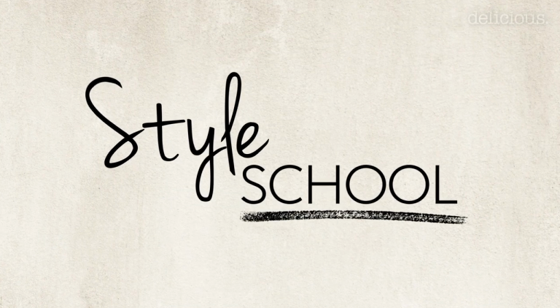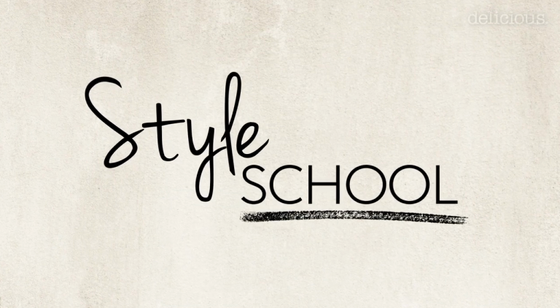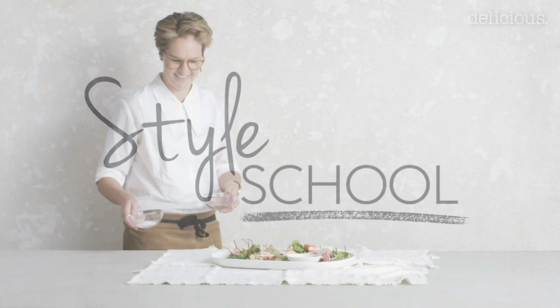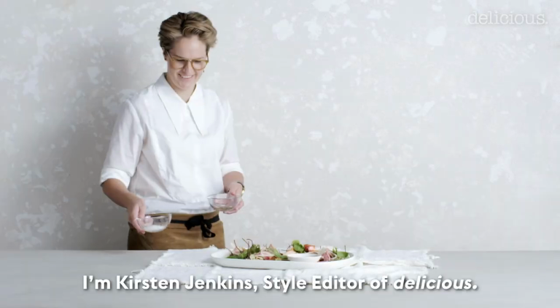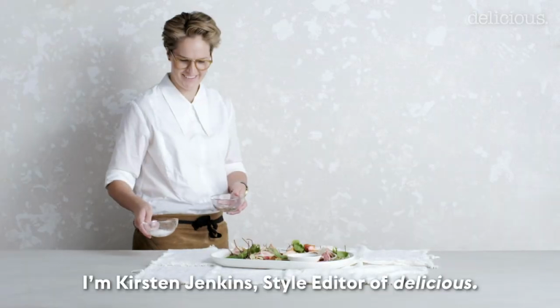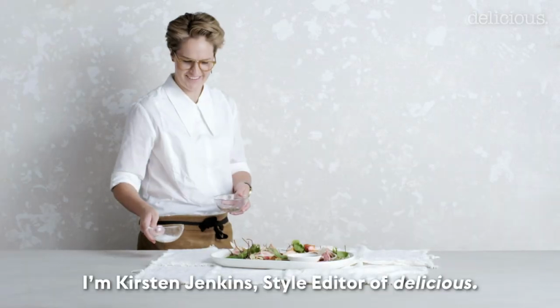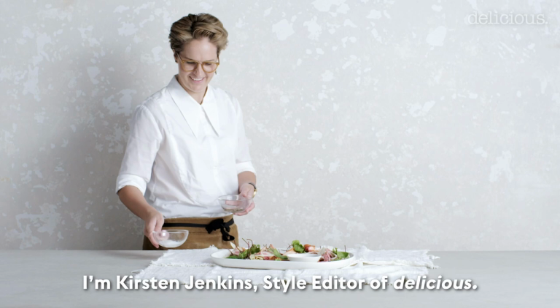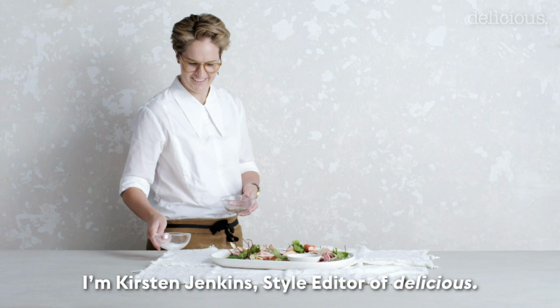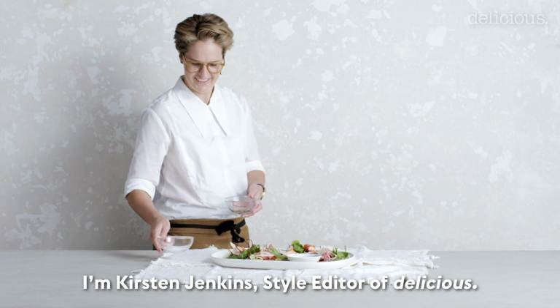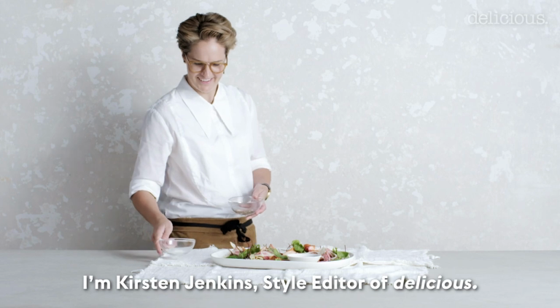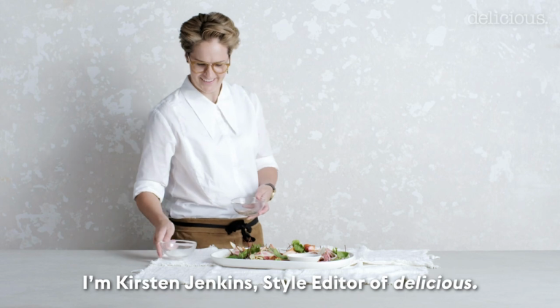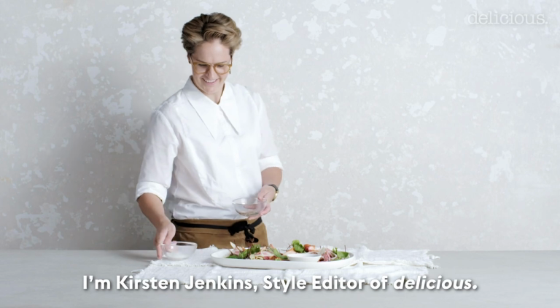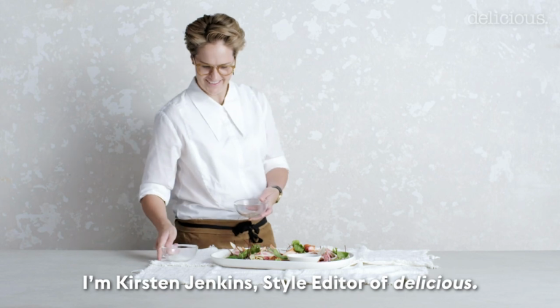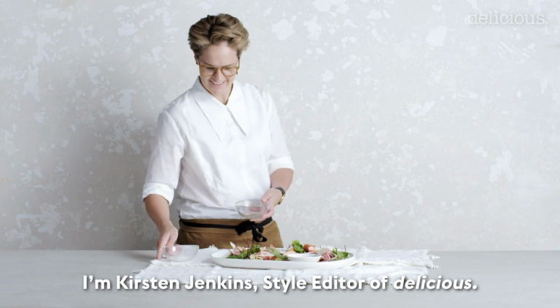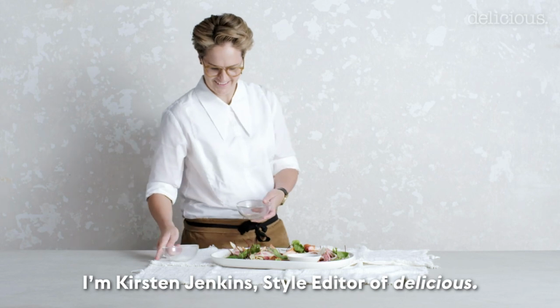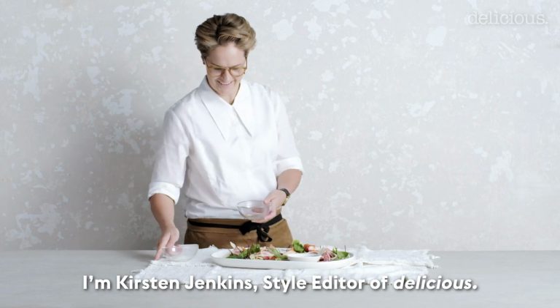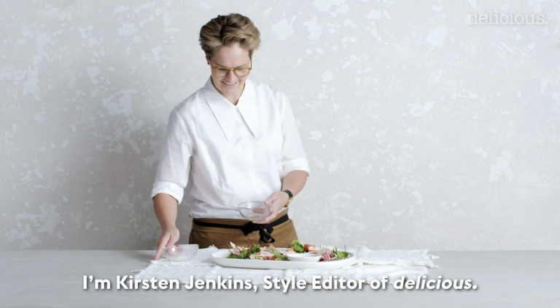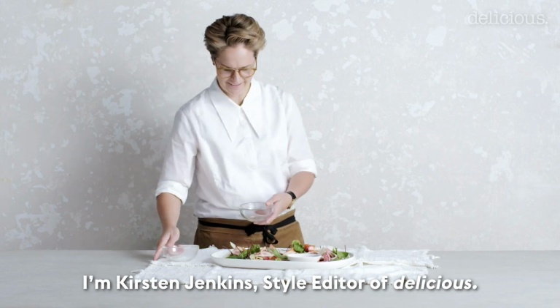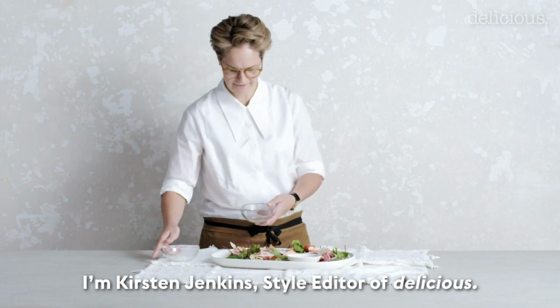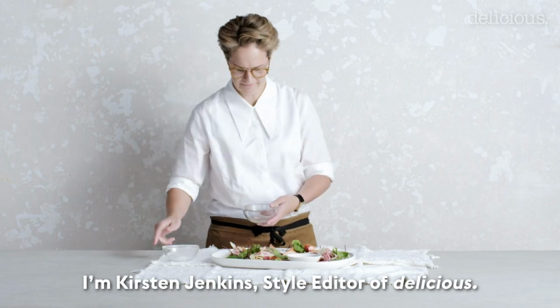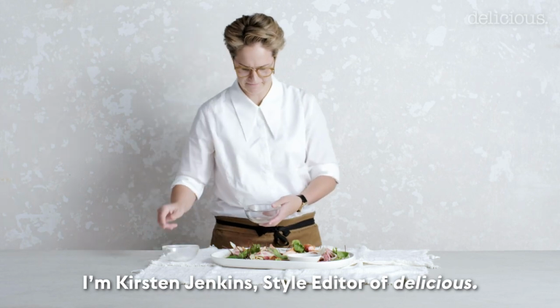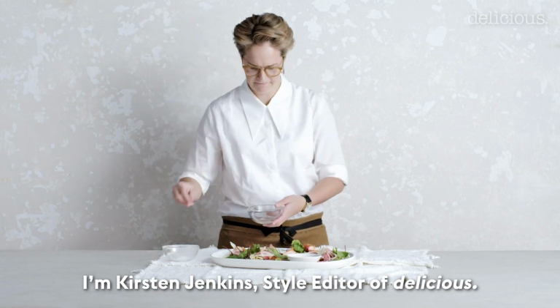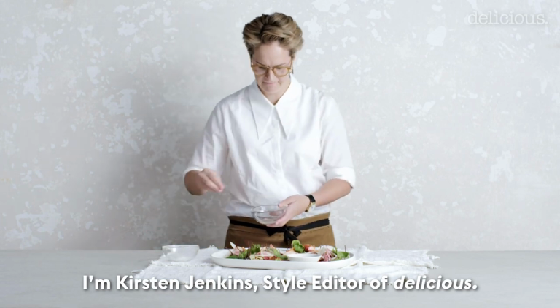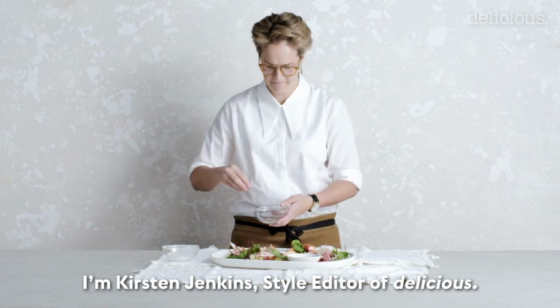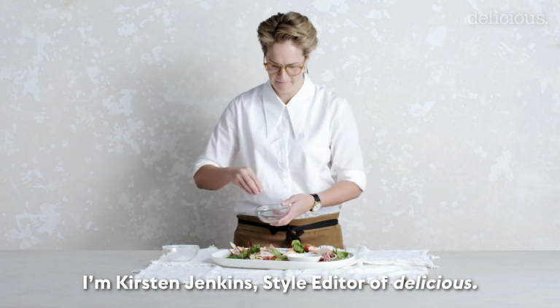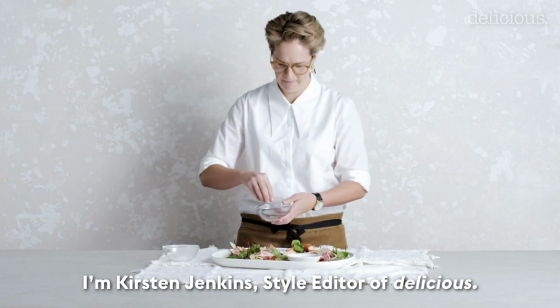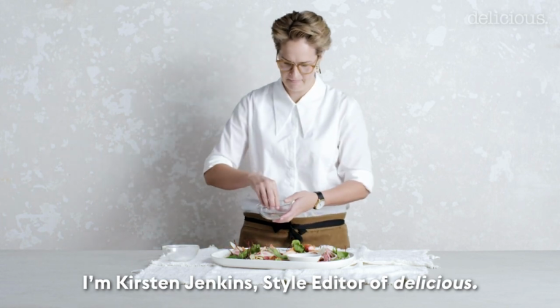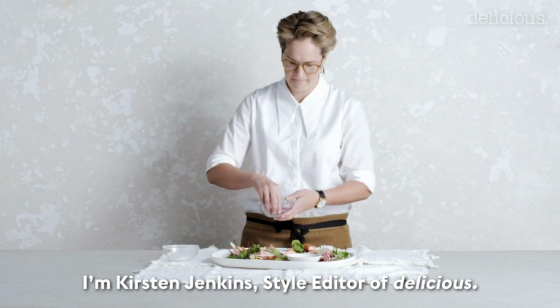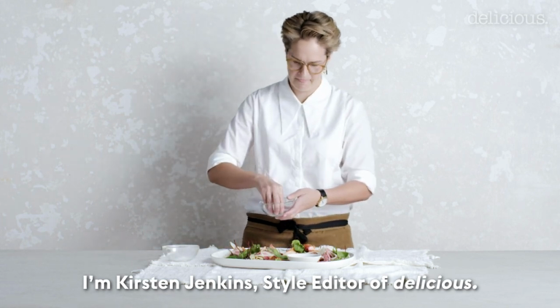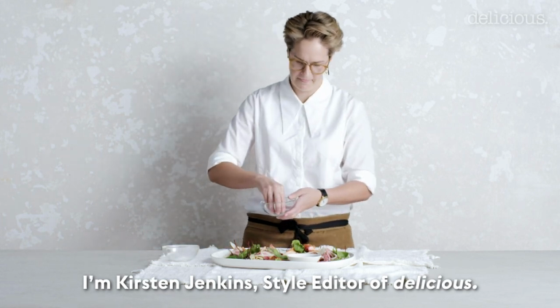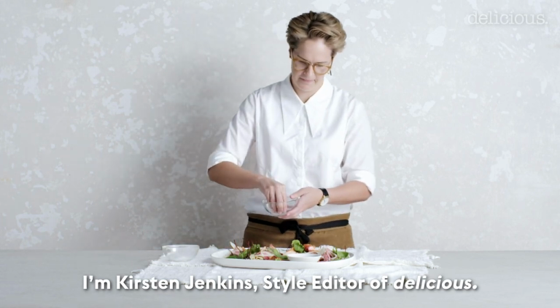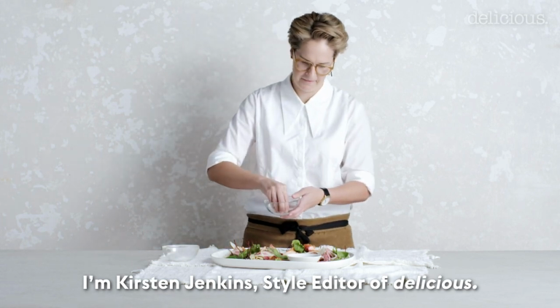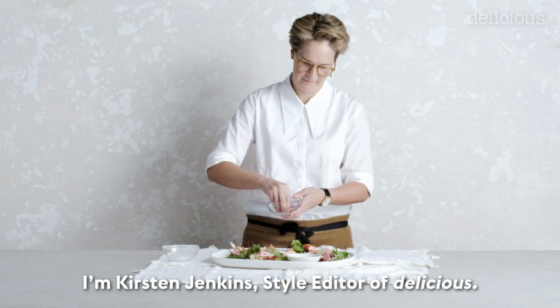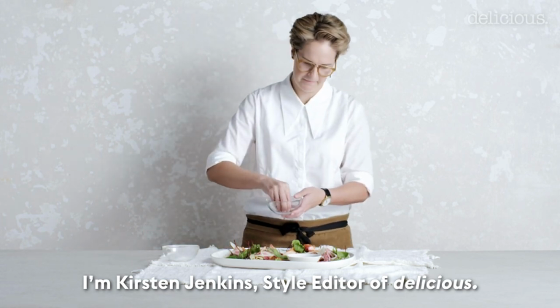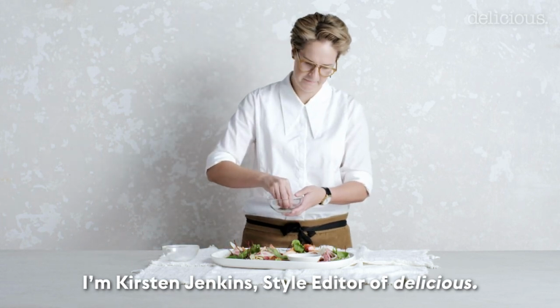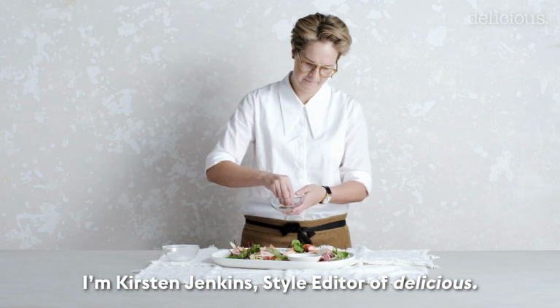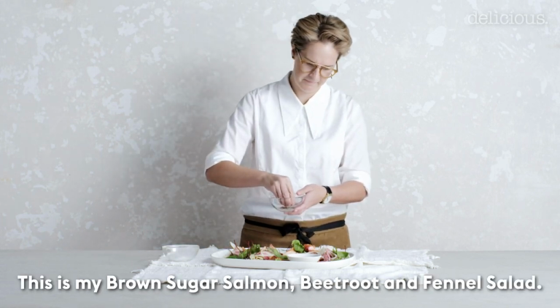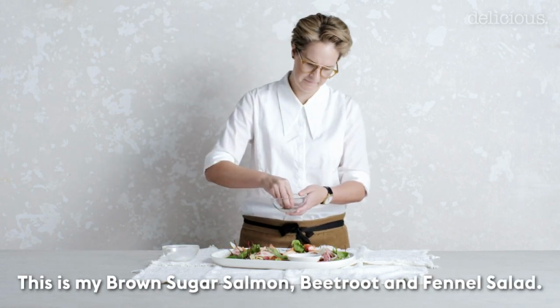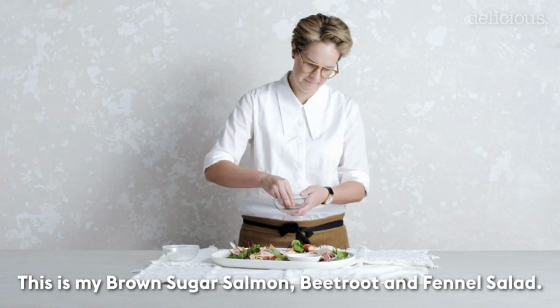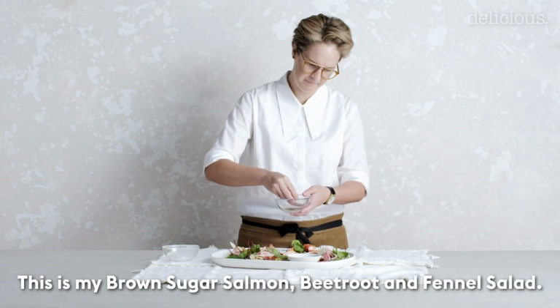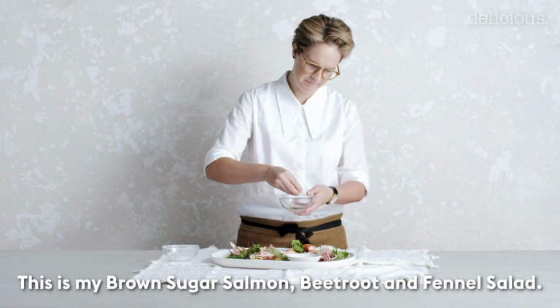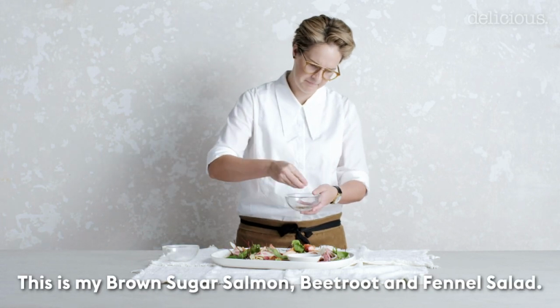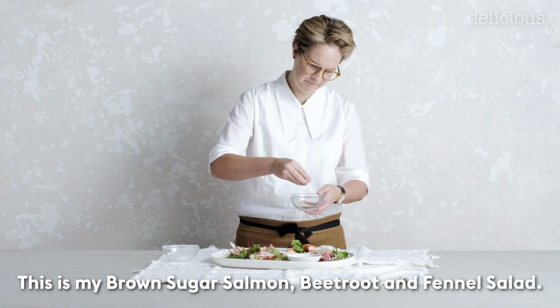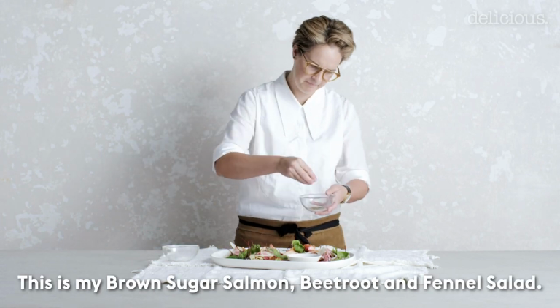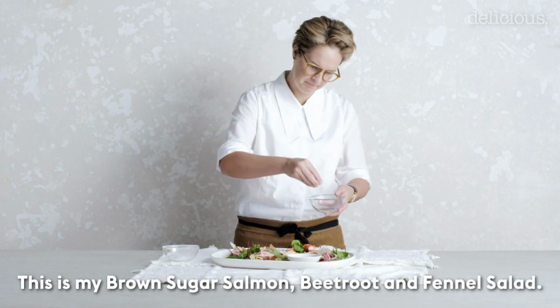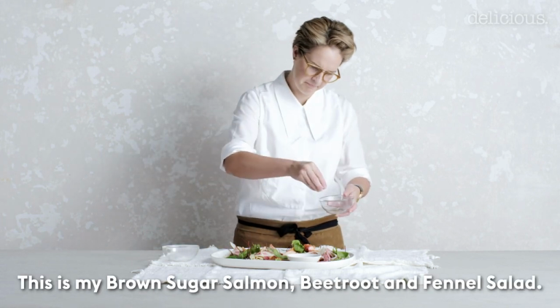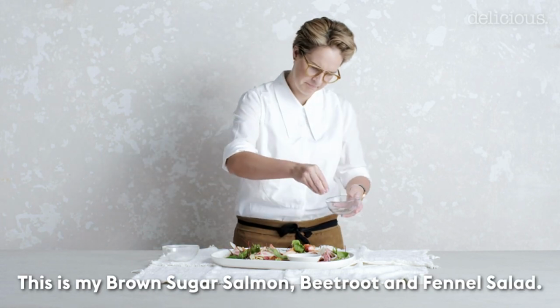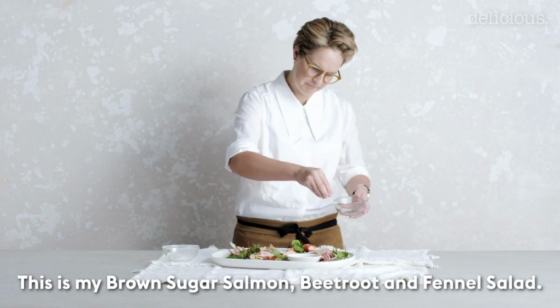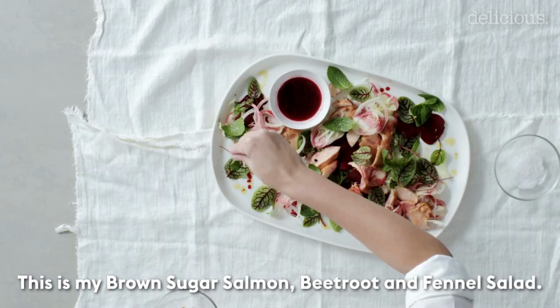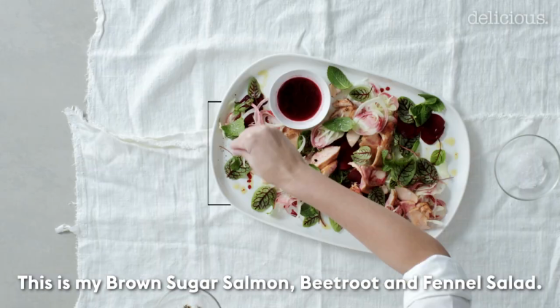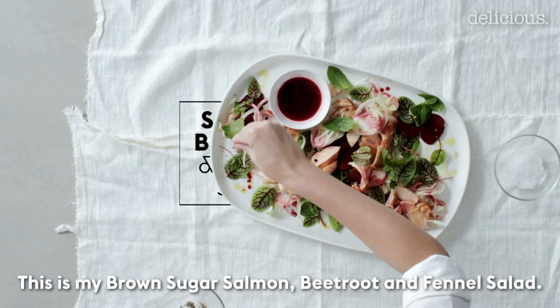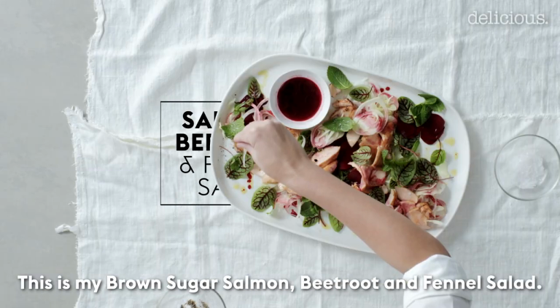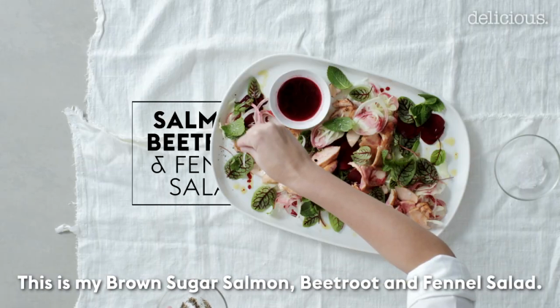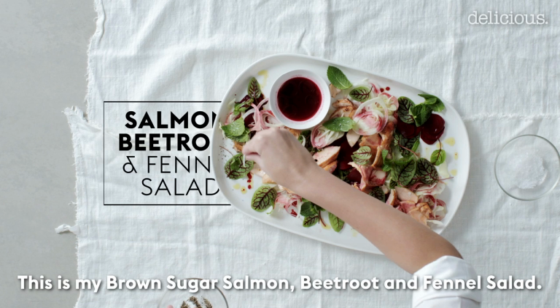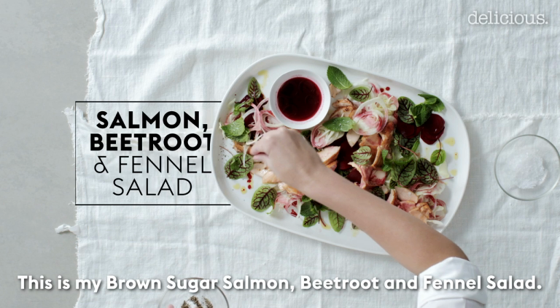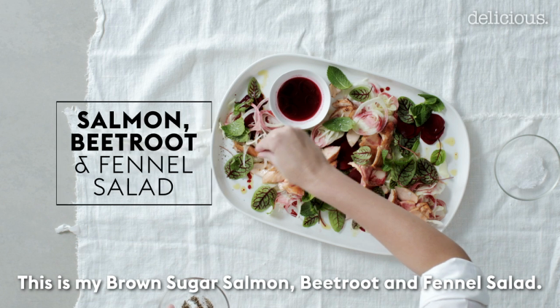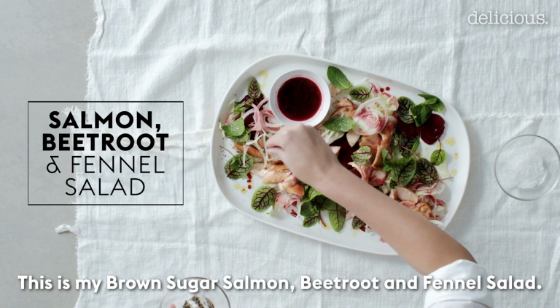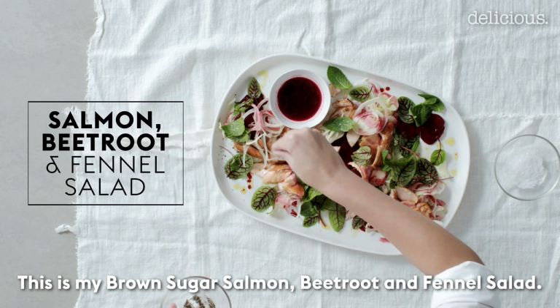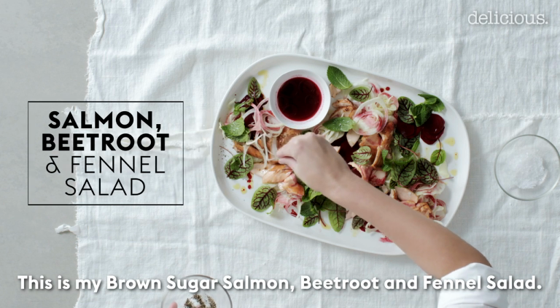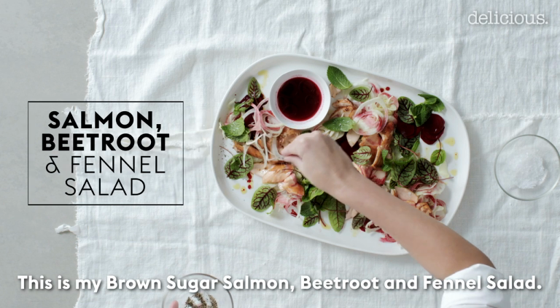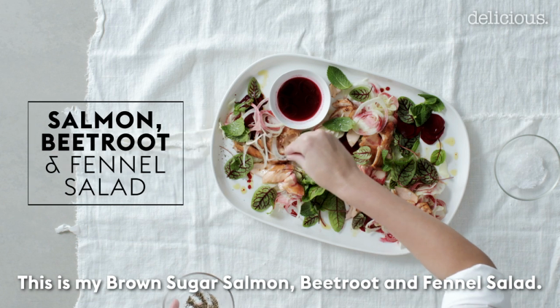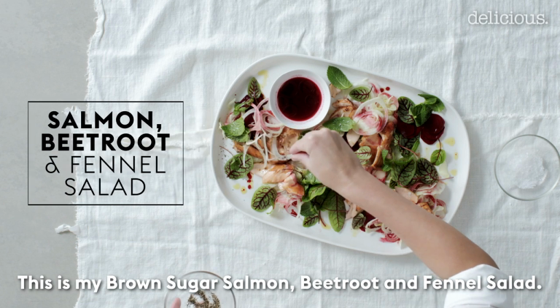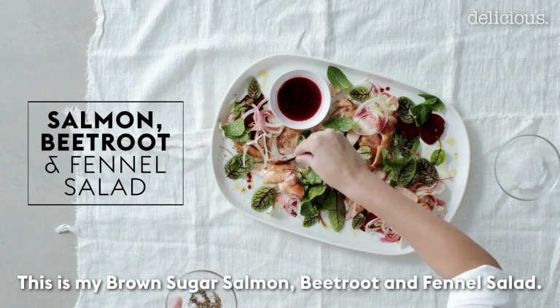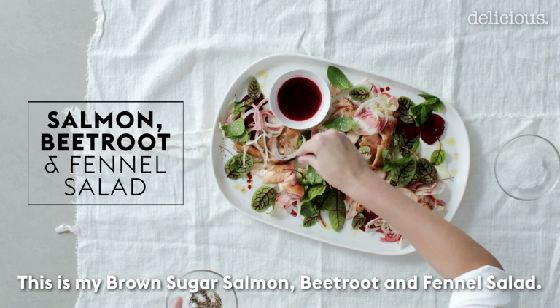I'm Kirsten Jenkins, style editor of Delicious. This is my brown sugar salmon, beetroot and fennel salad.